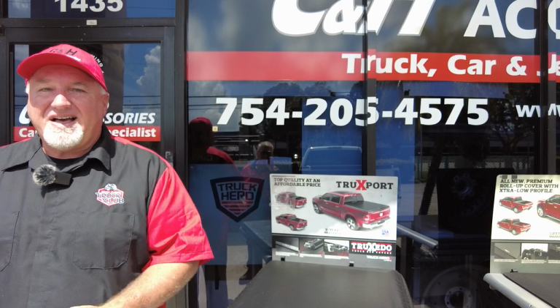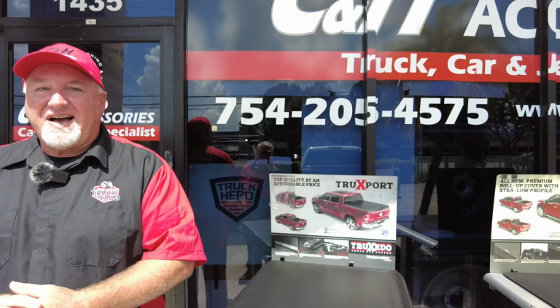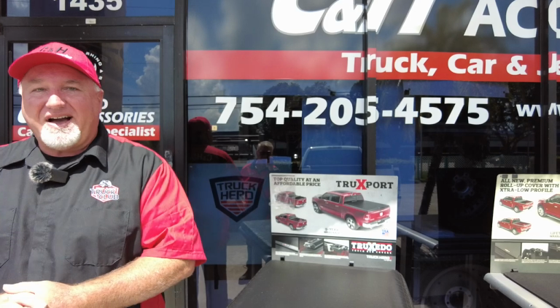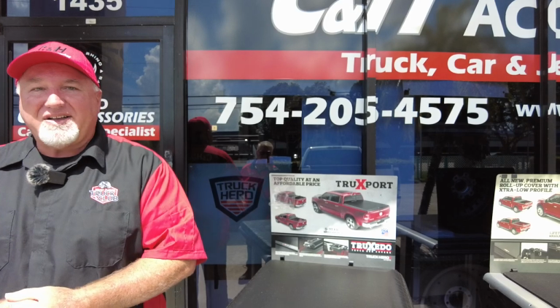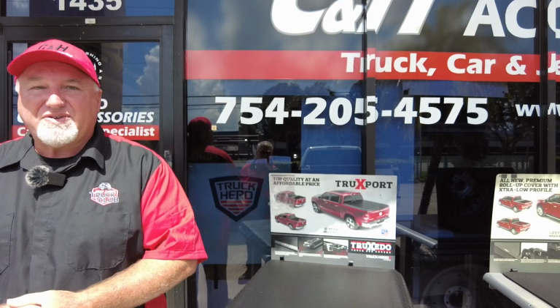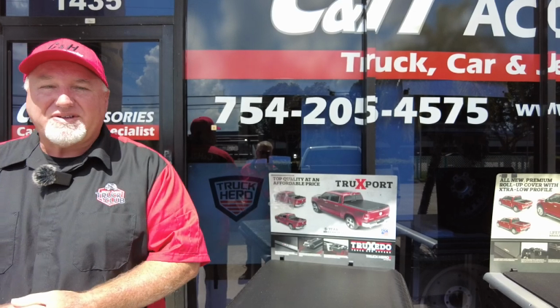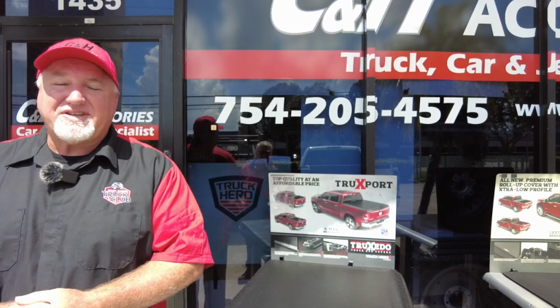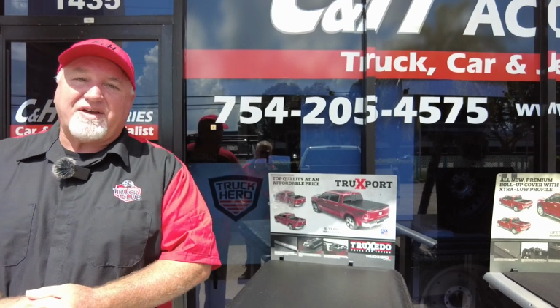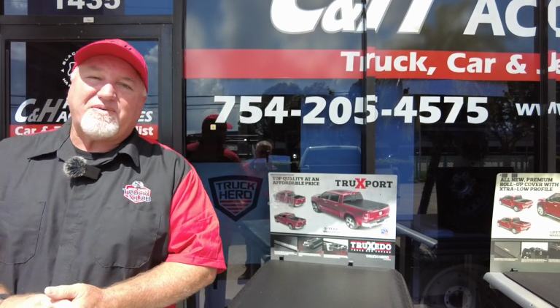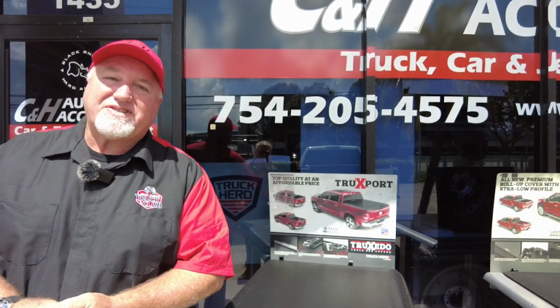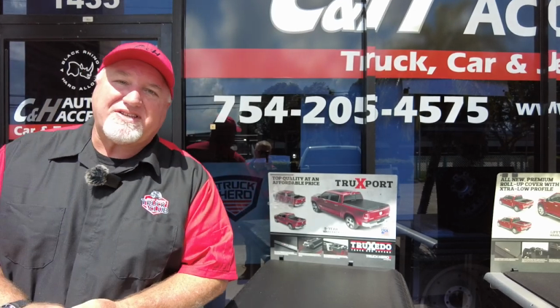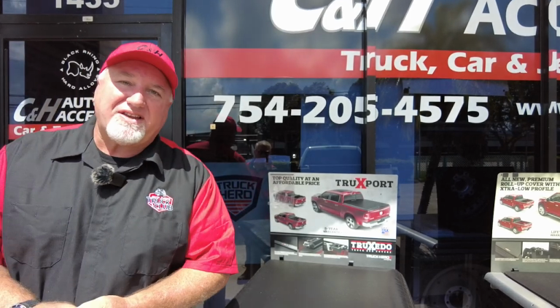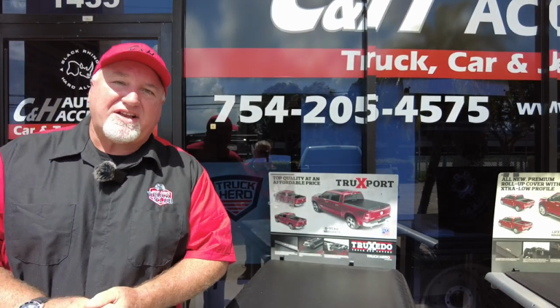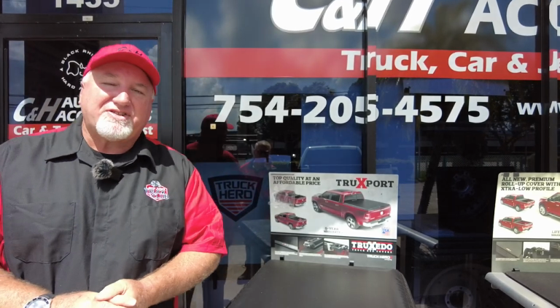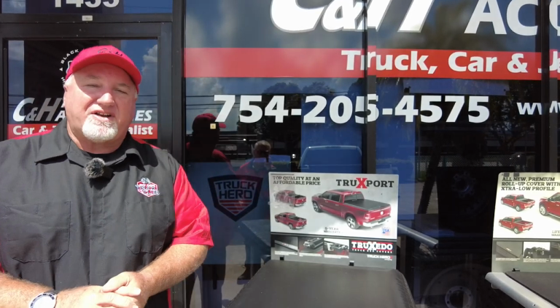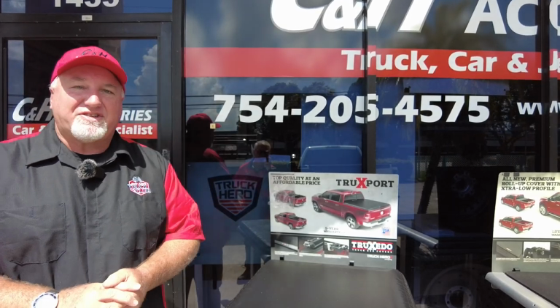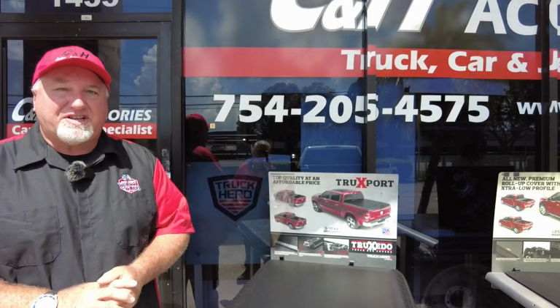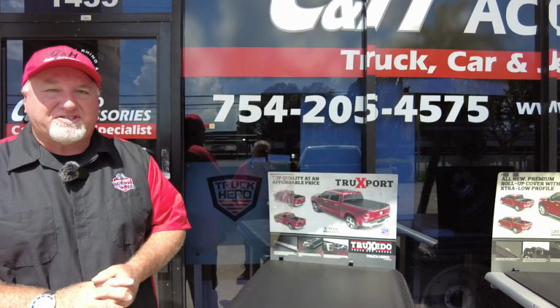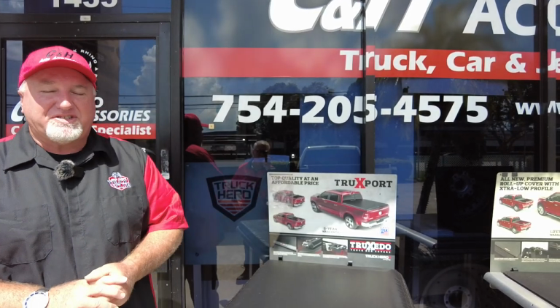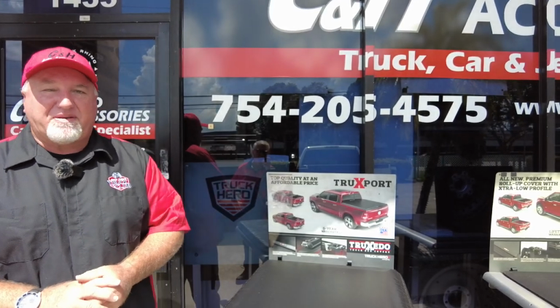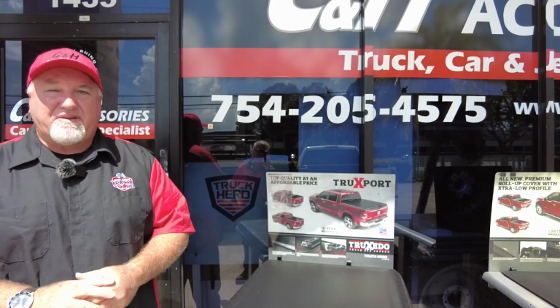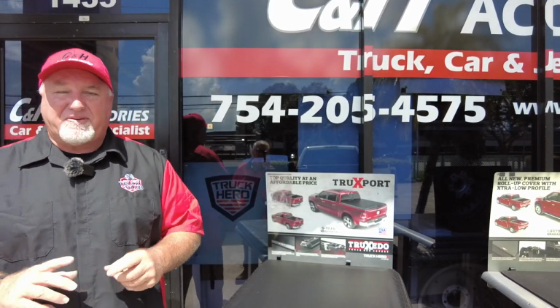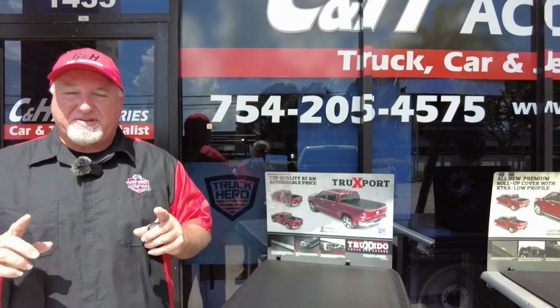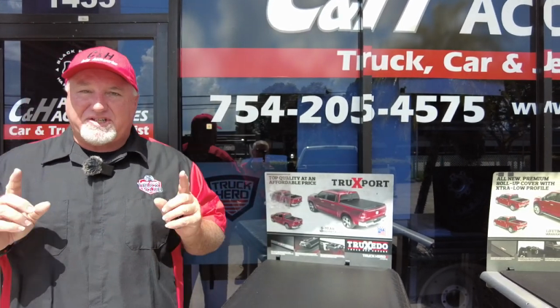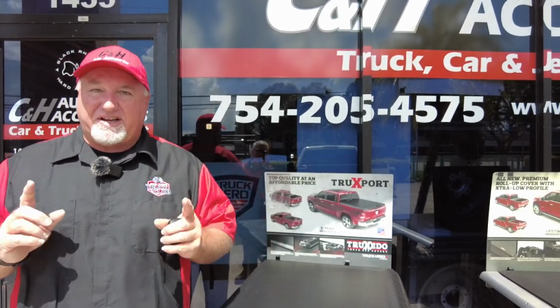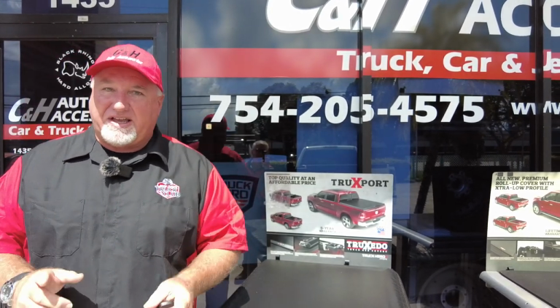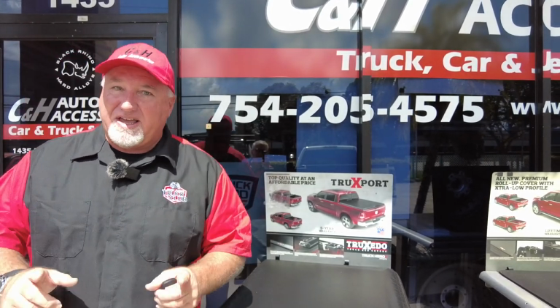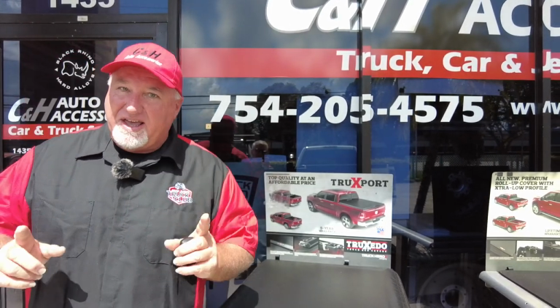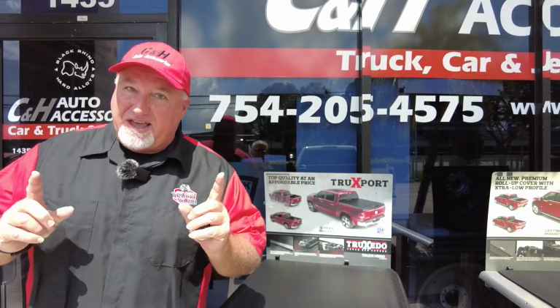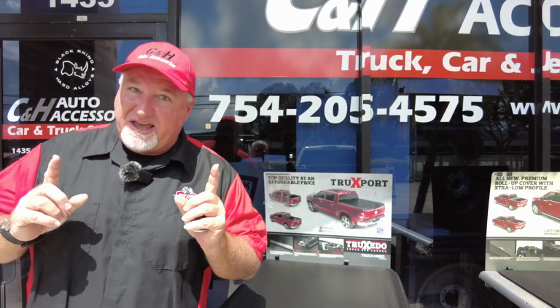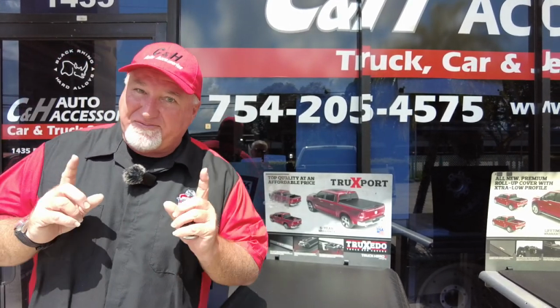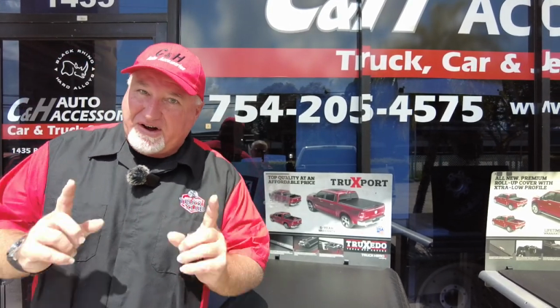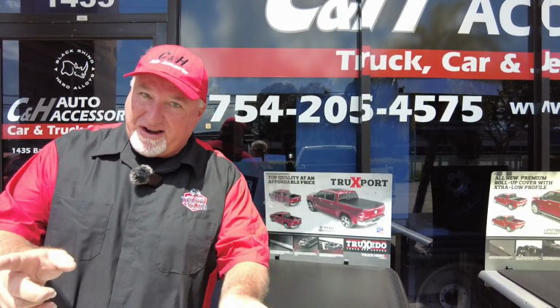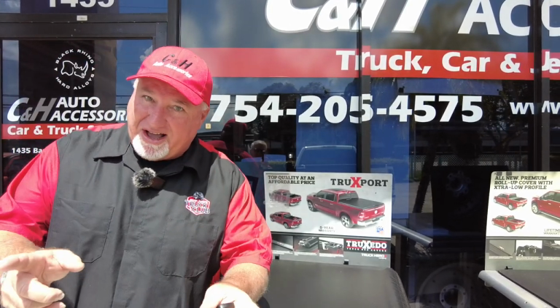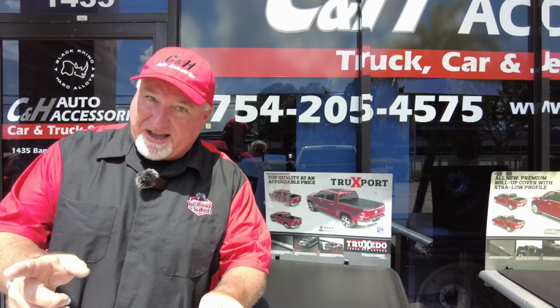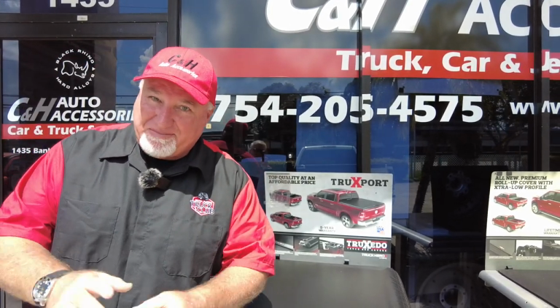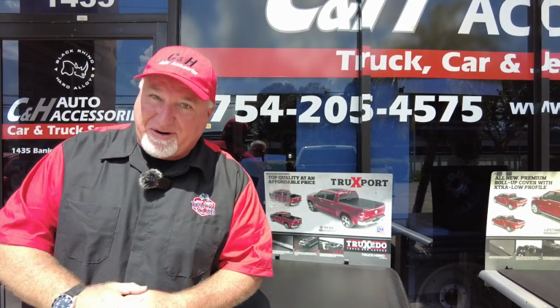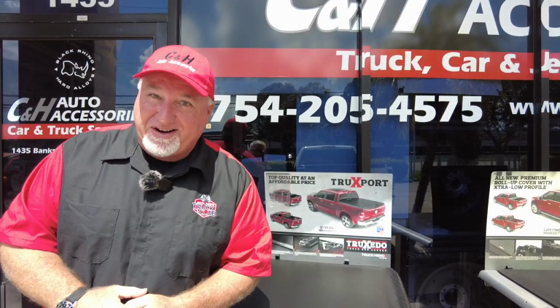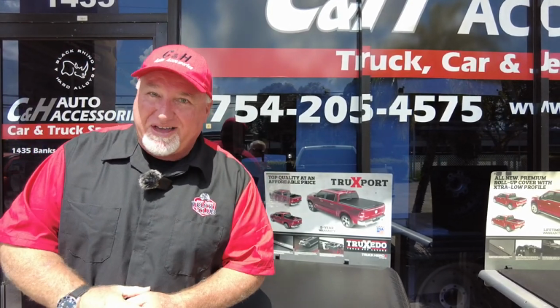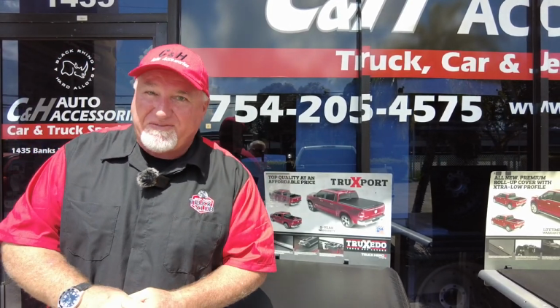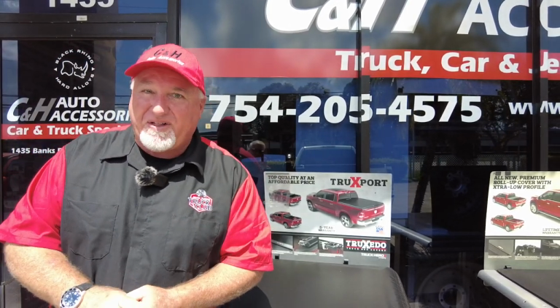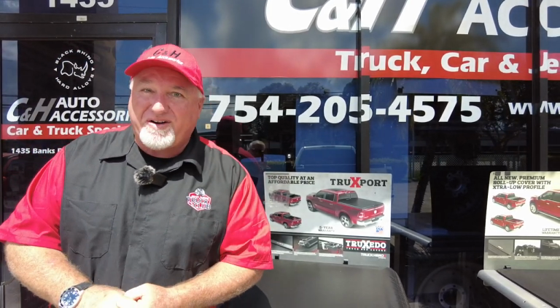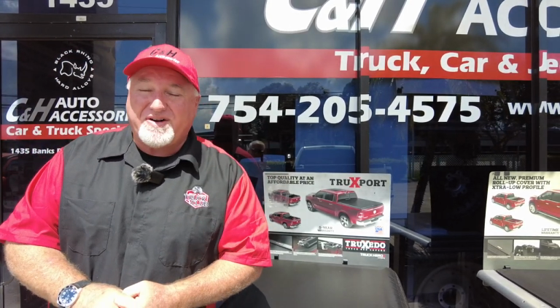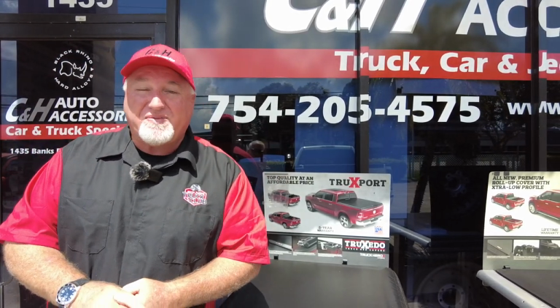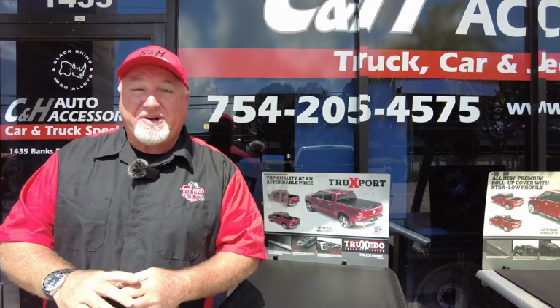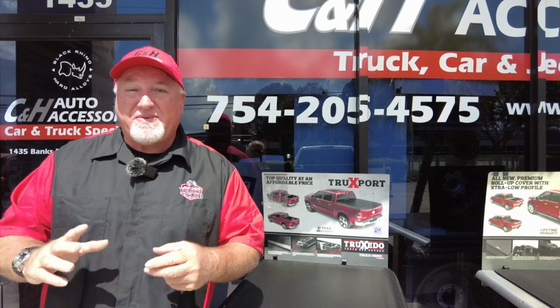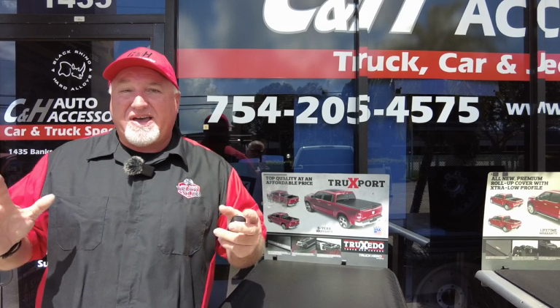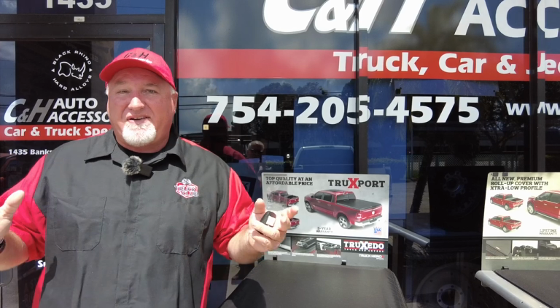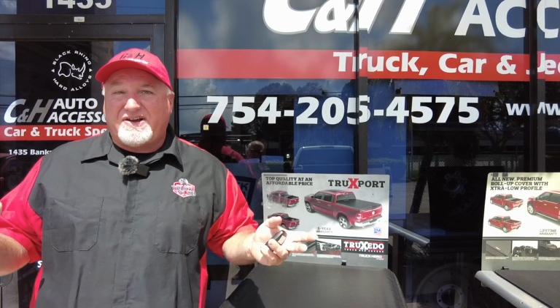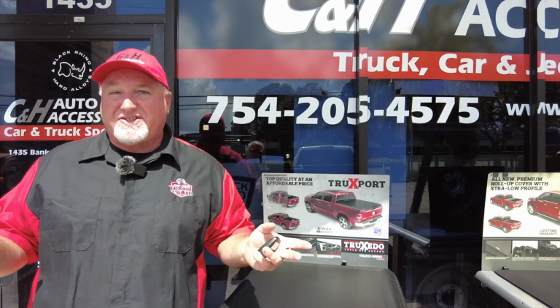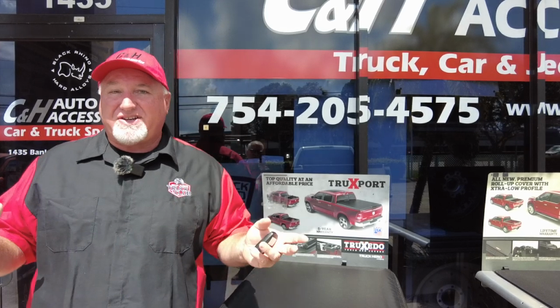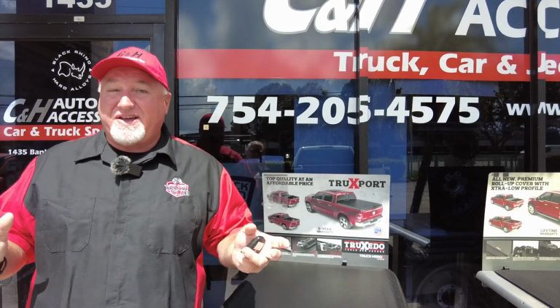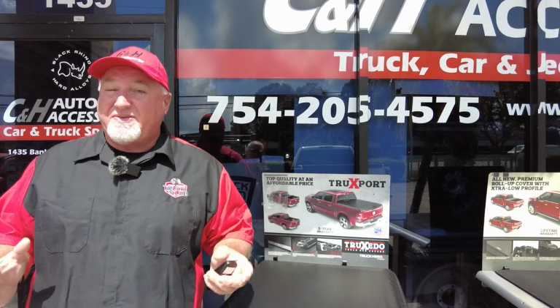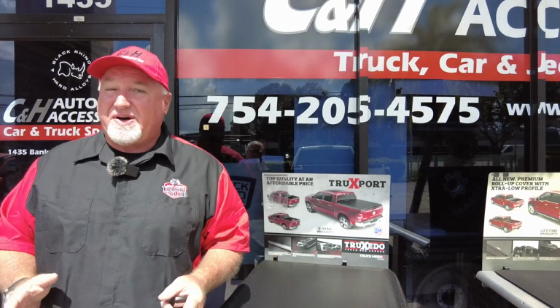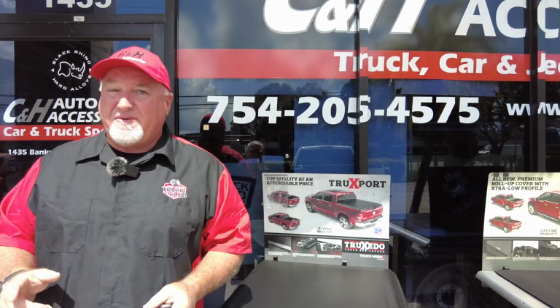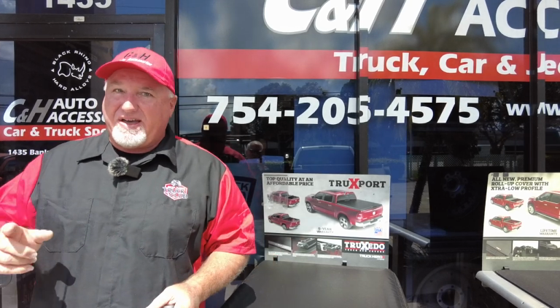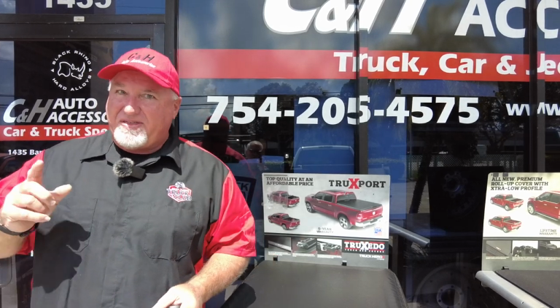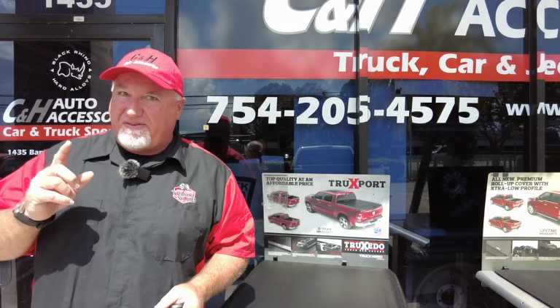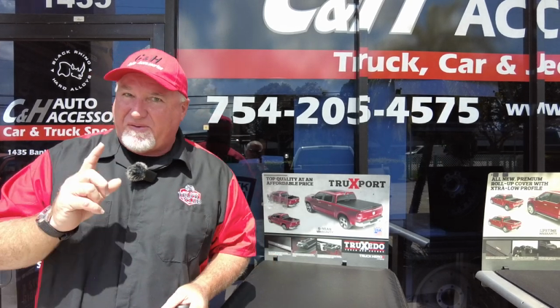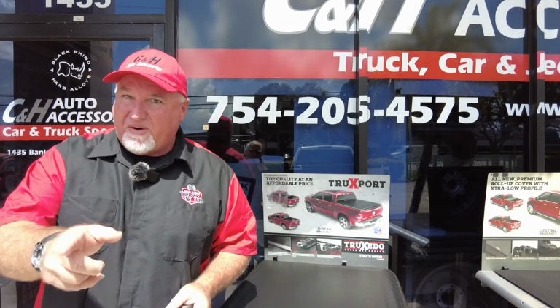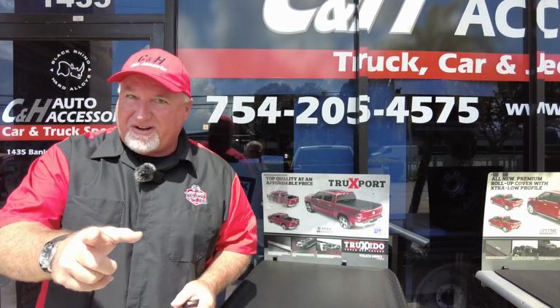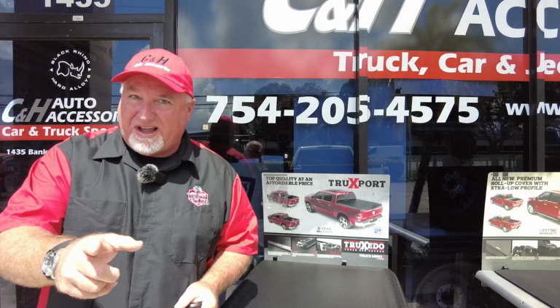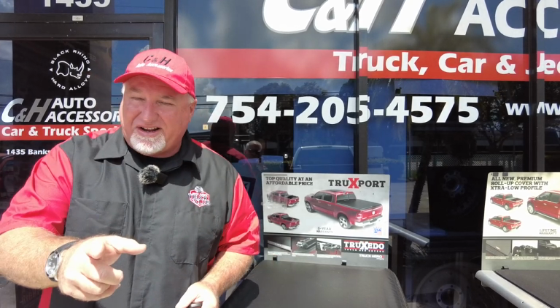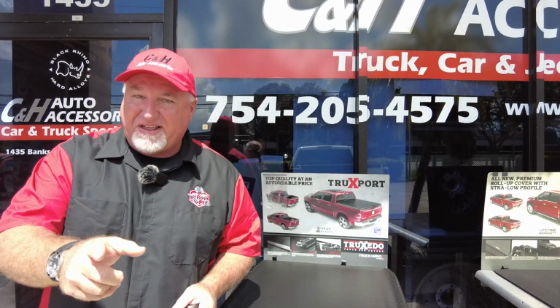Hi, it's Chris again with CNH Auto Accessories coming from sunny and very hot Margate, Florida. And what do we have here today? Well, we have the Ford Lightning.